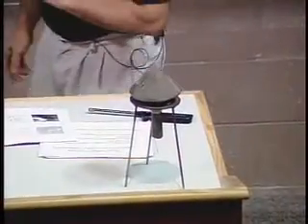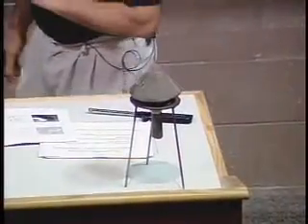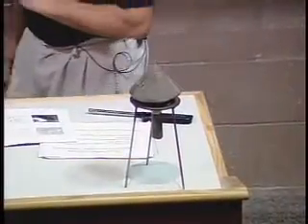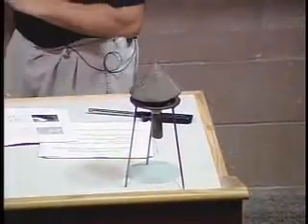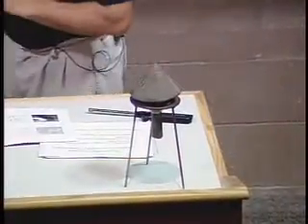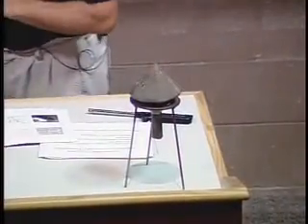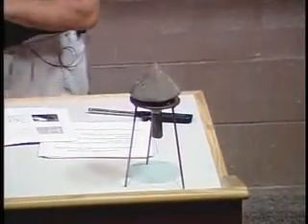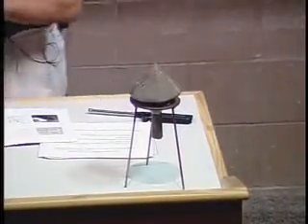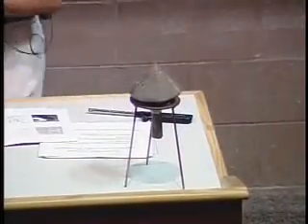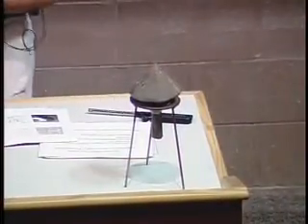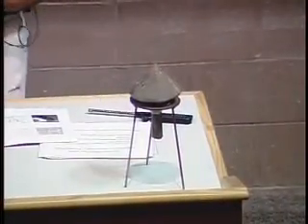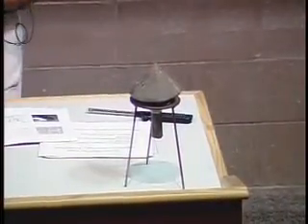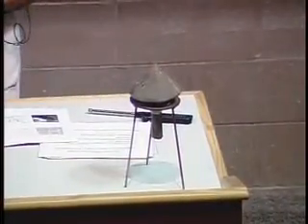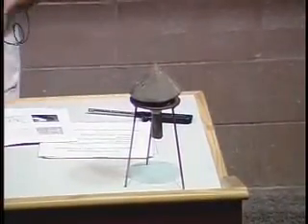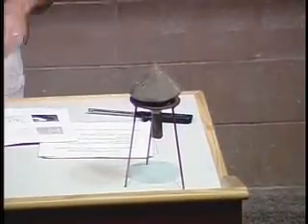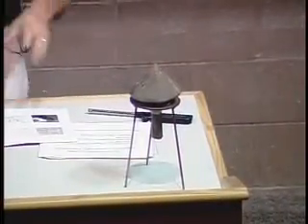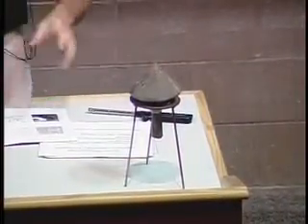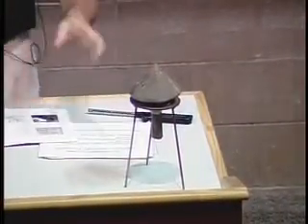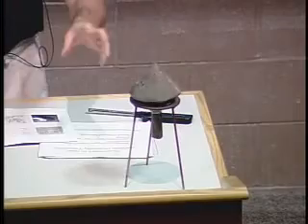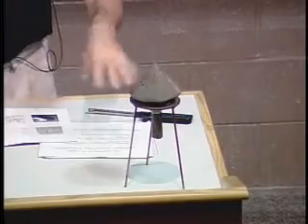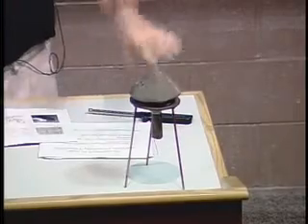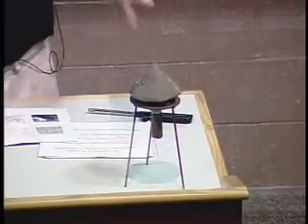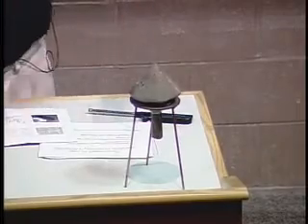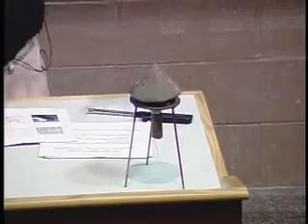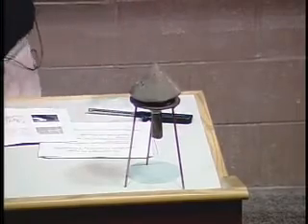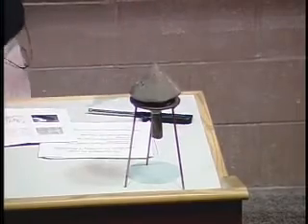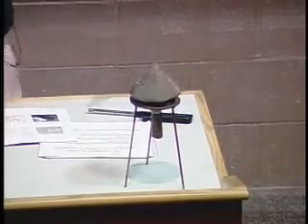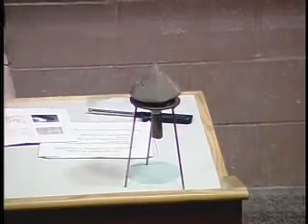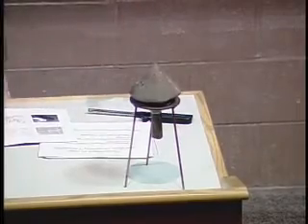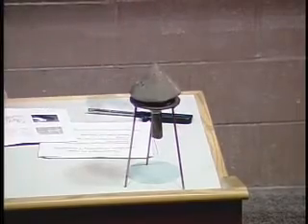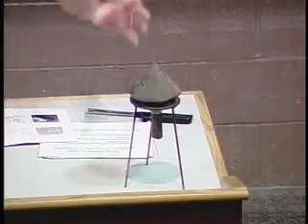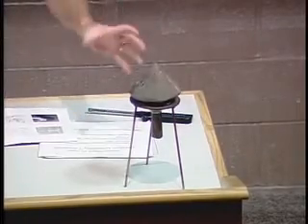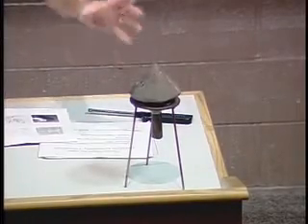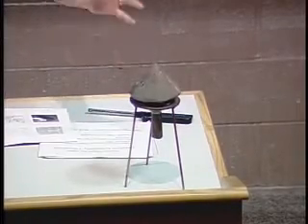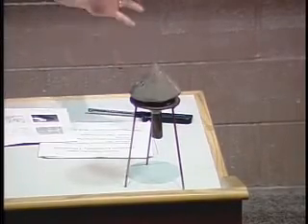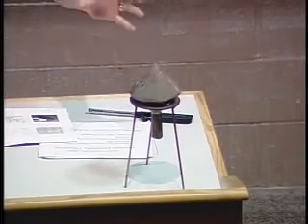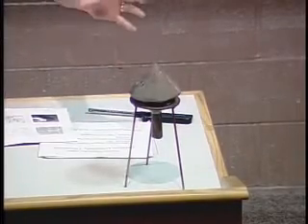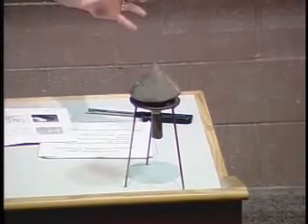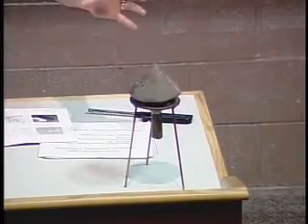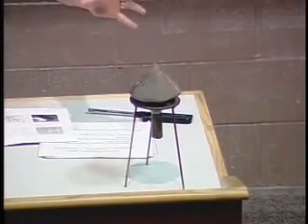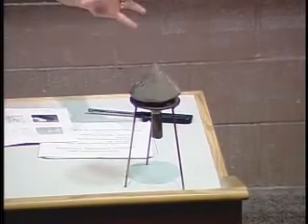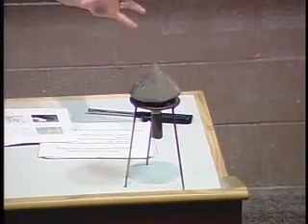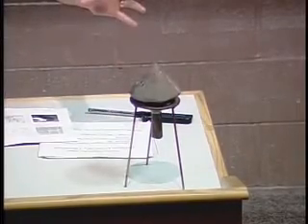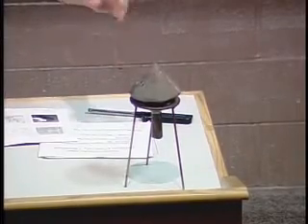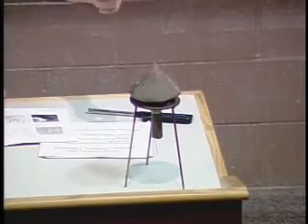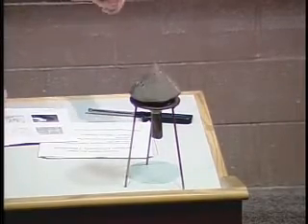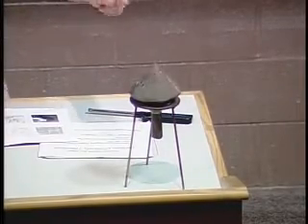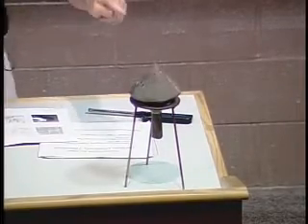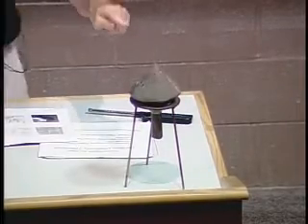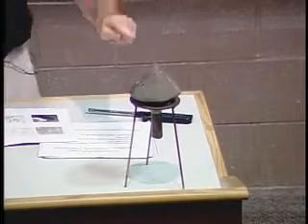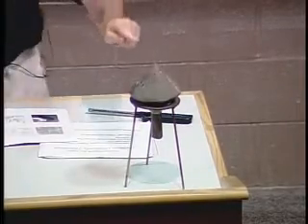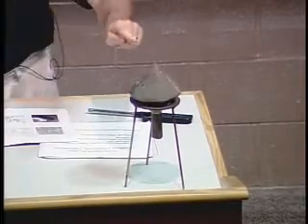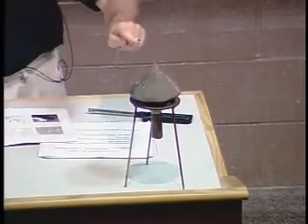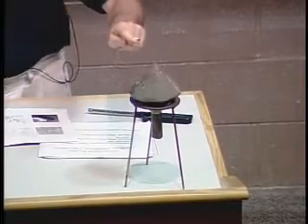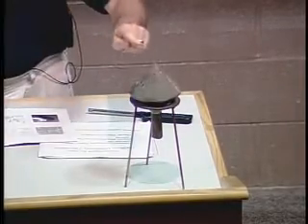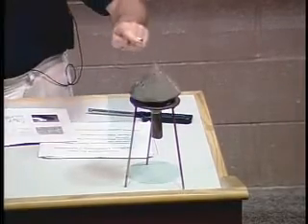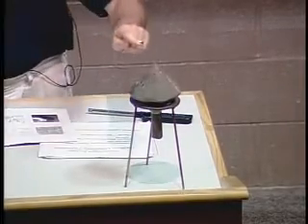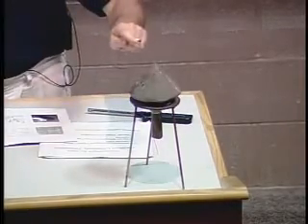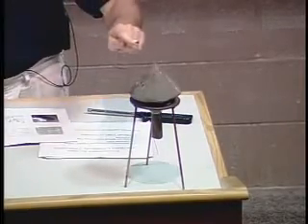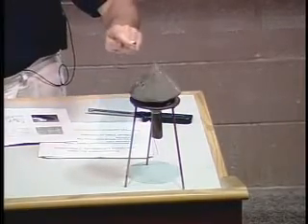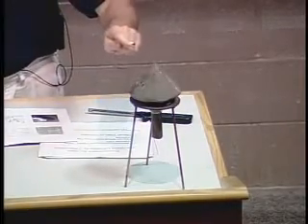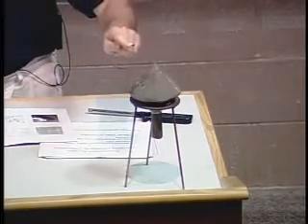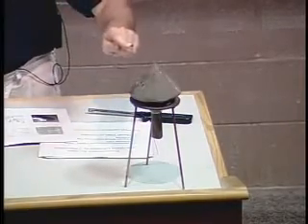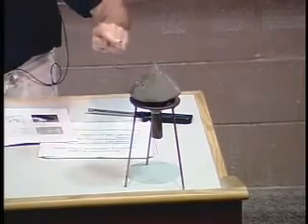So what's going on in here? Well, this can is open to the atmosphere. I filled it up with hydrogen. Hydrogen's burning off at the top.